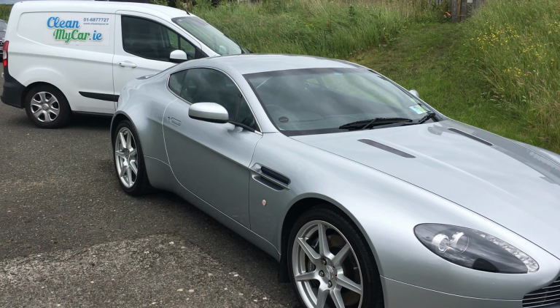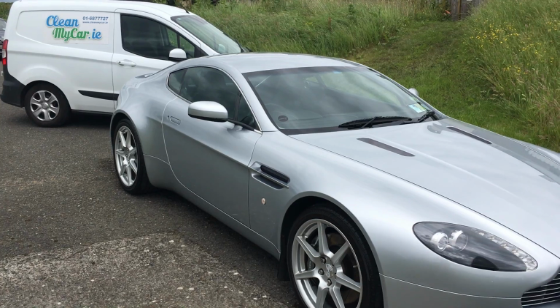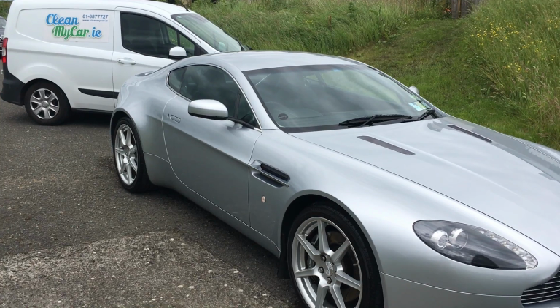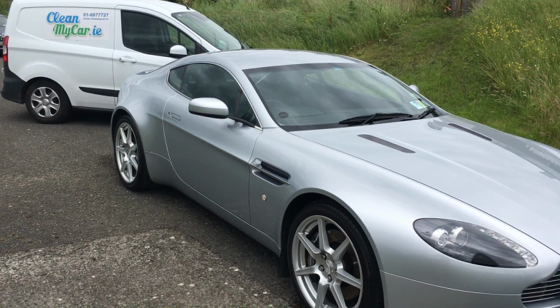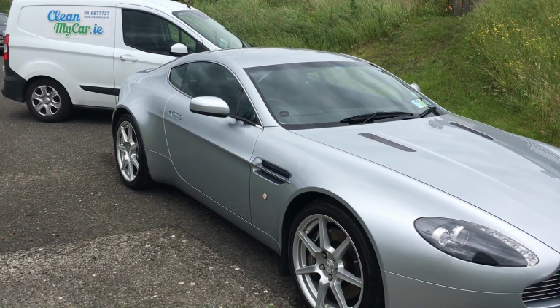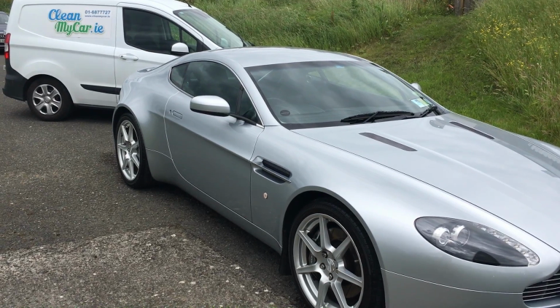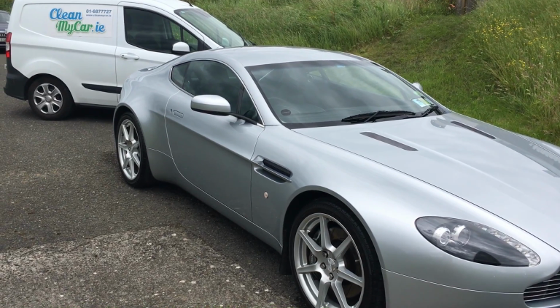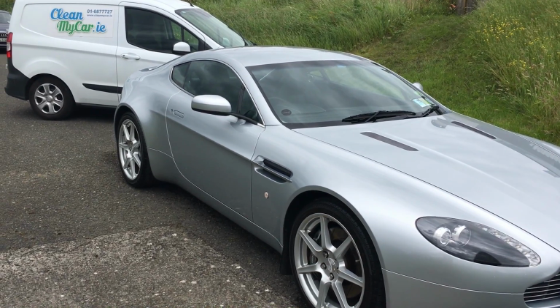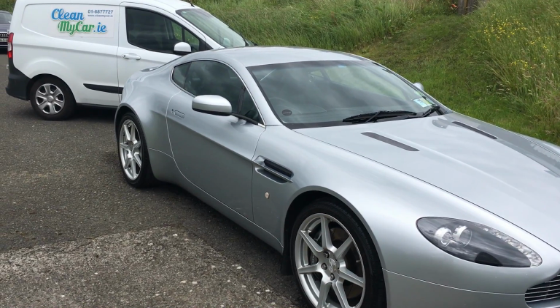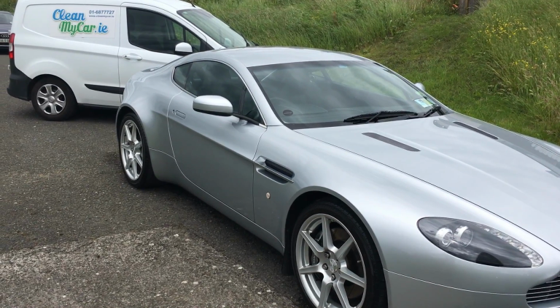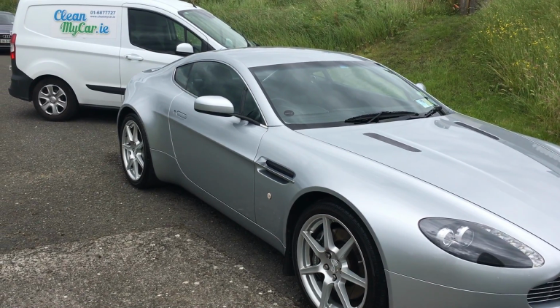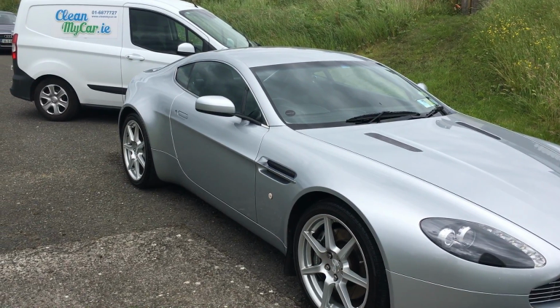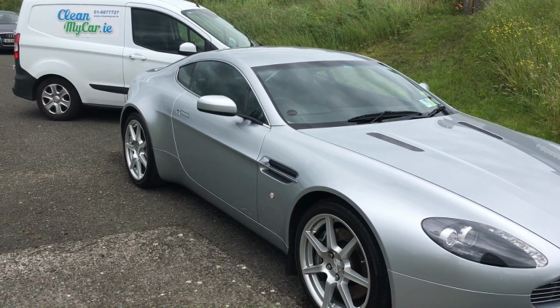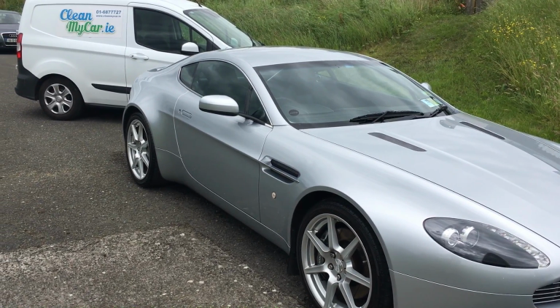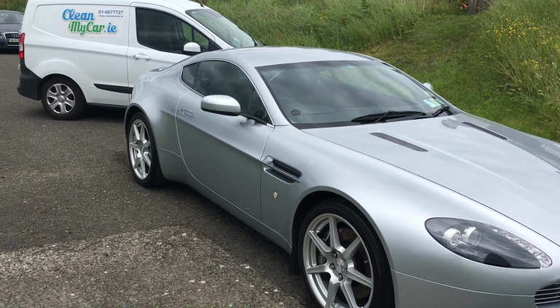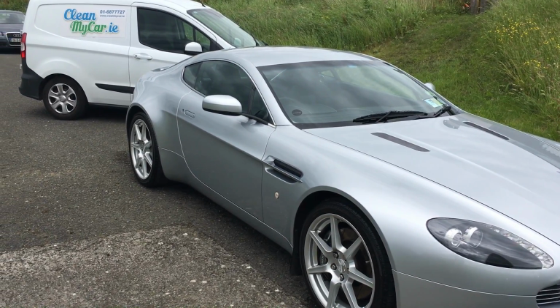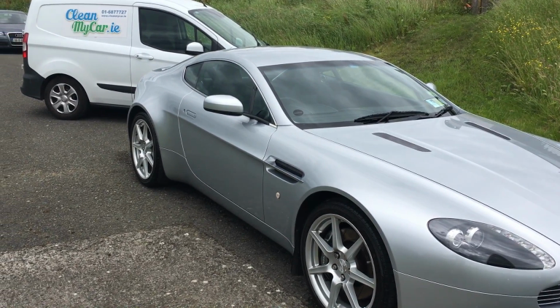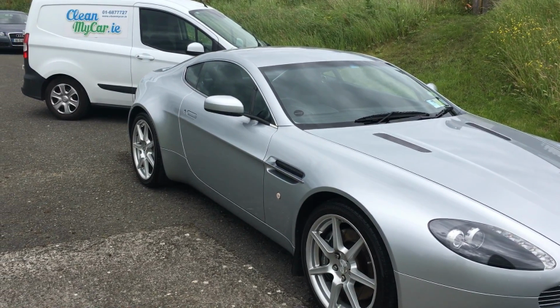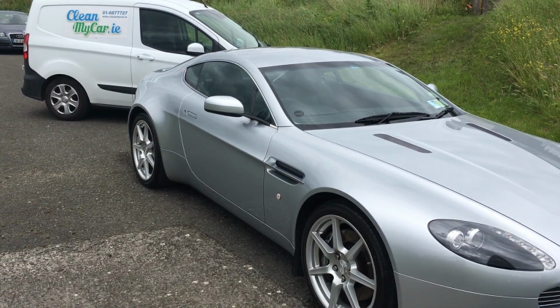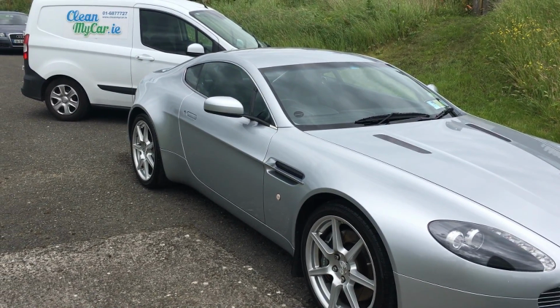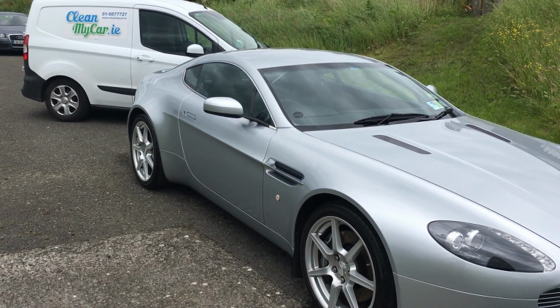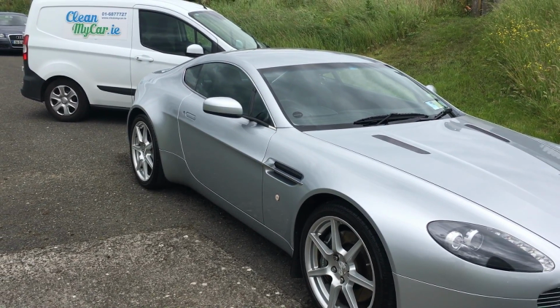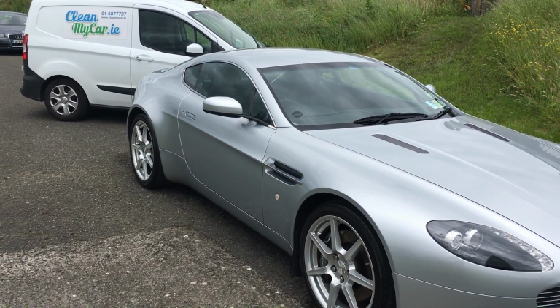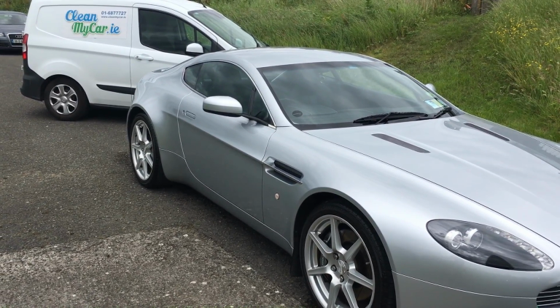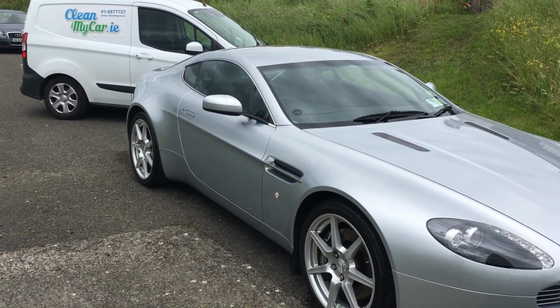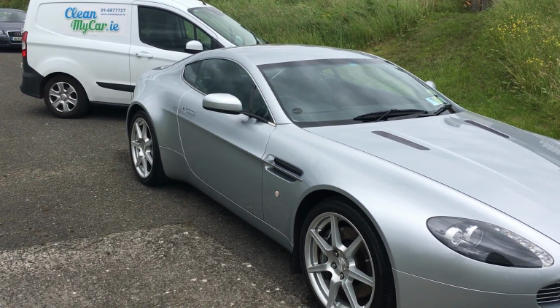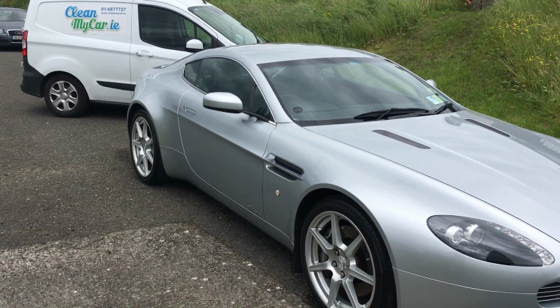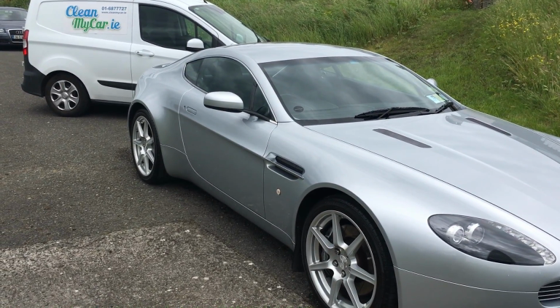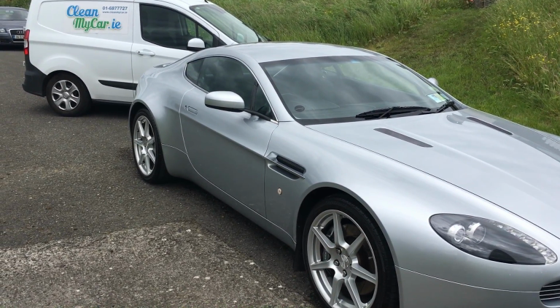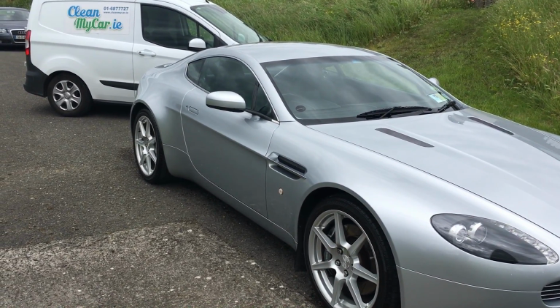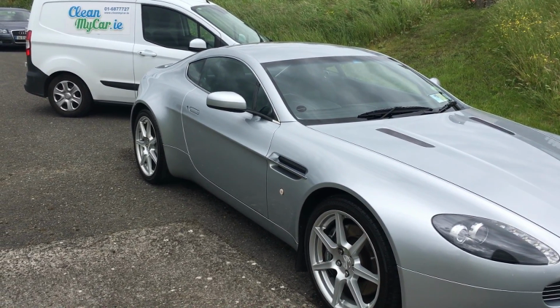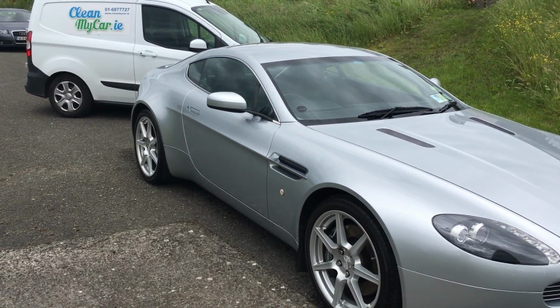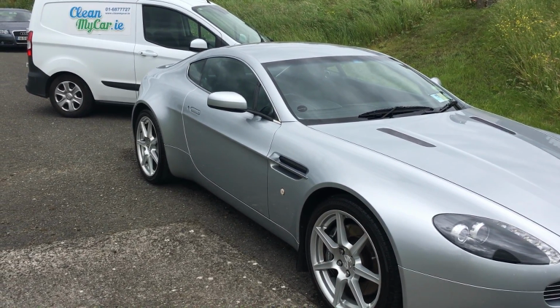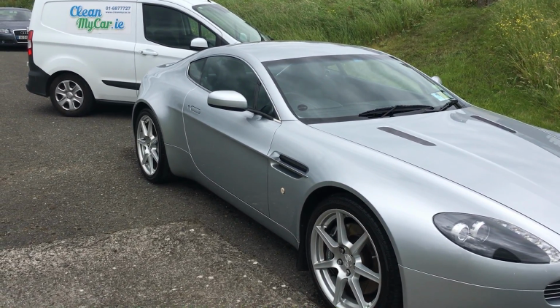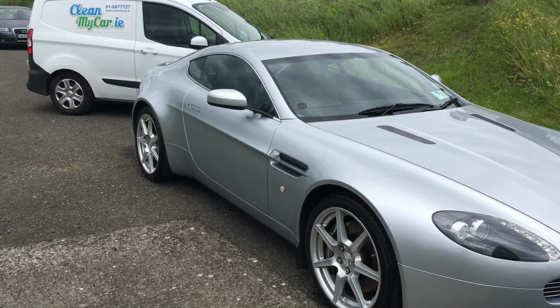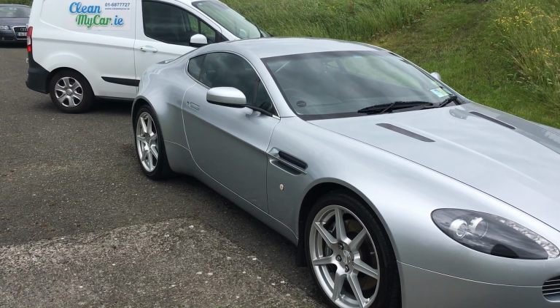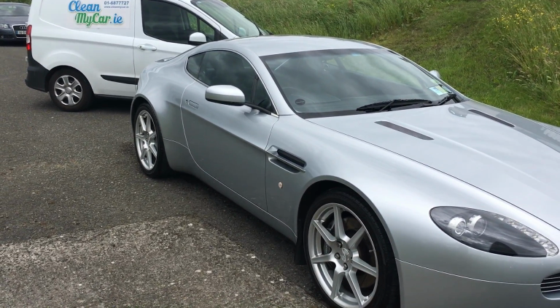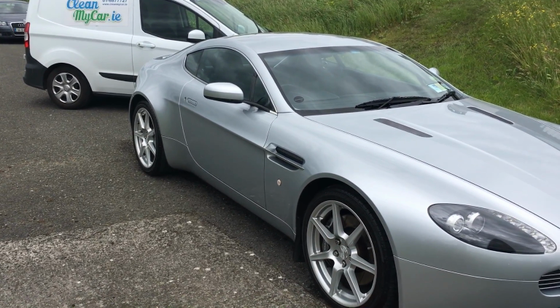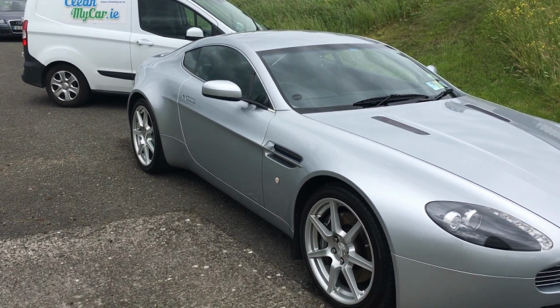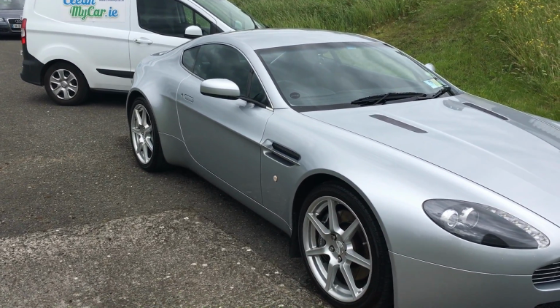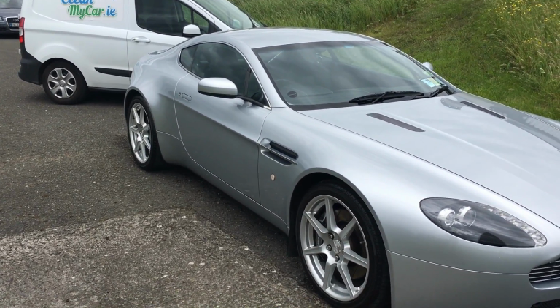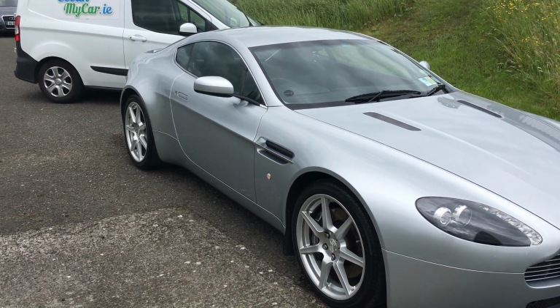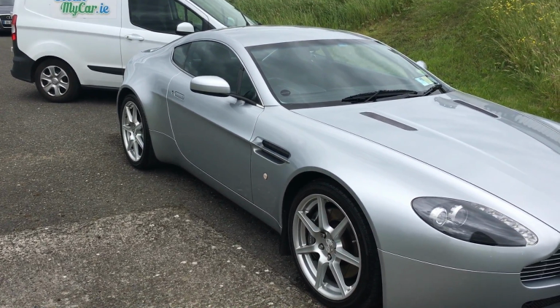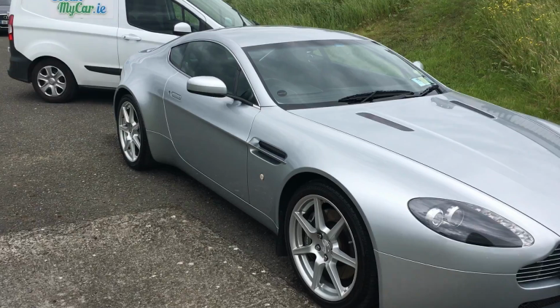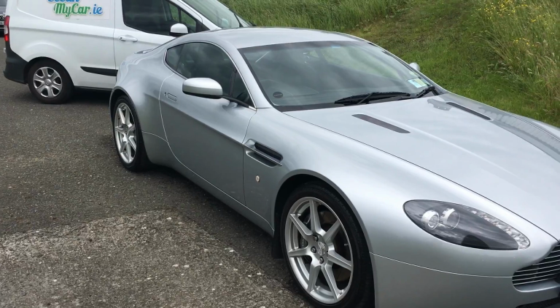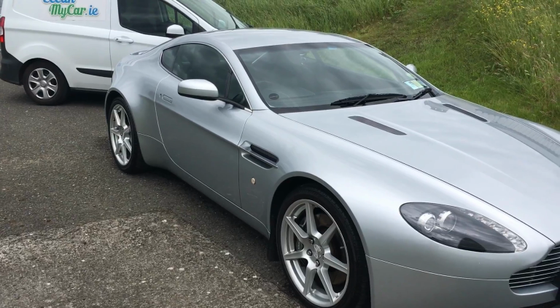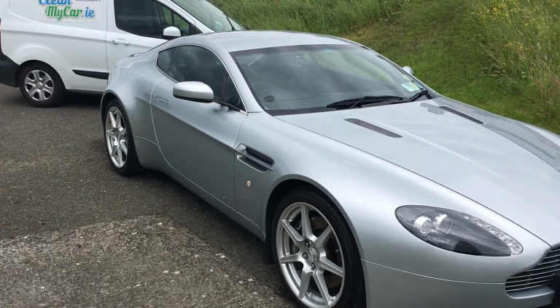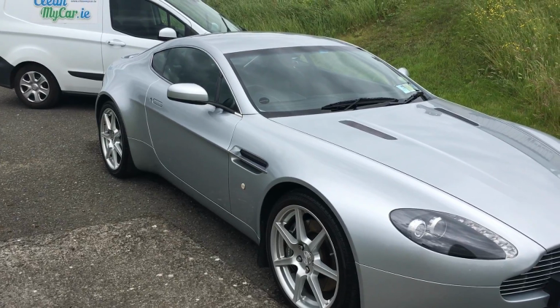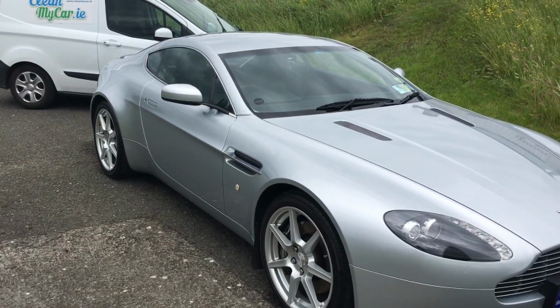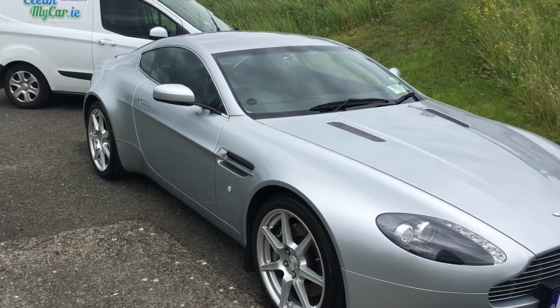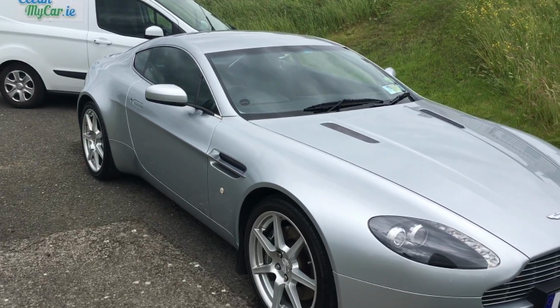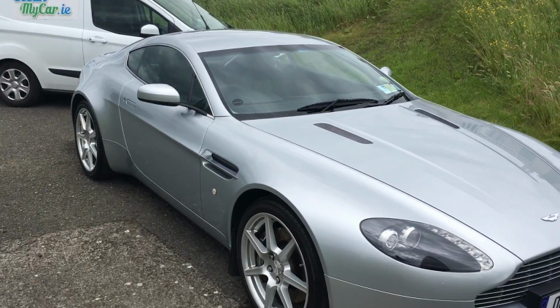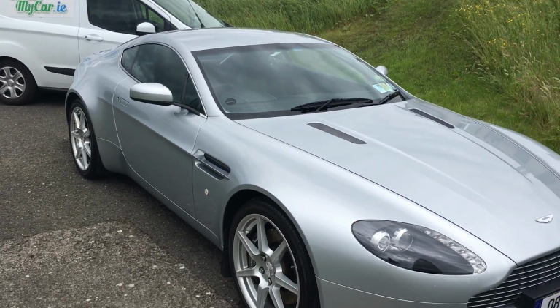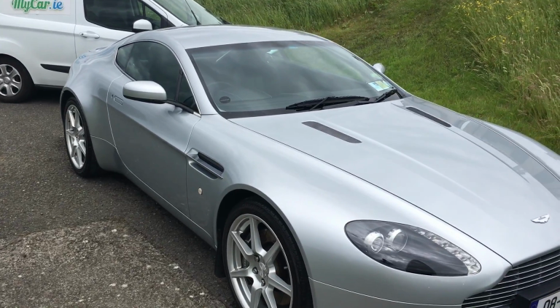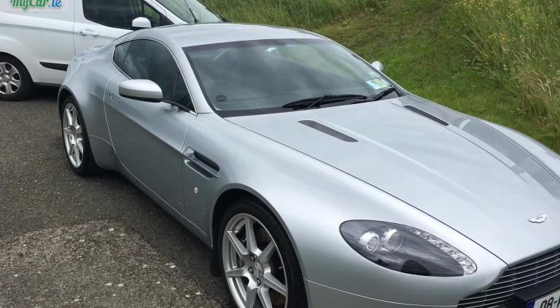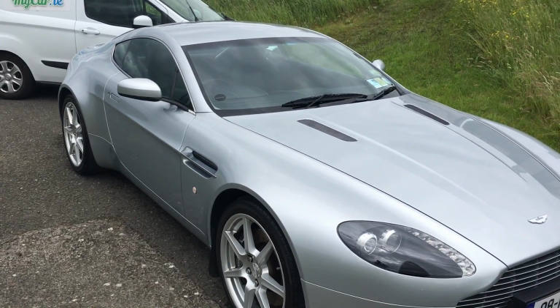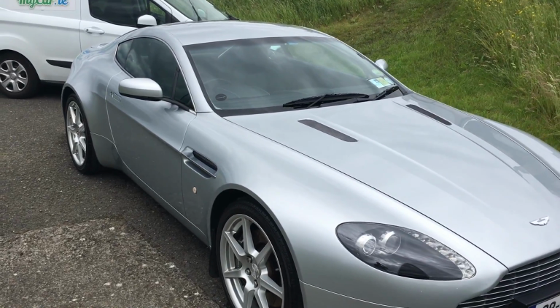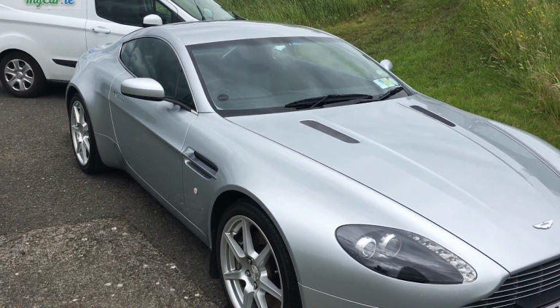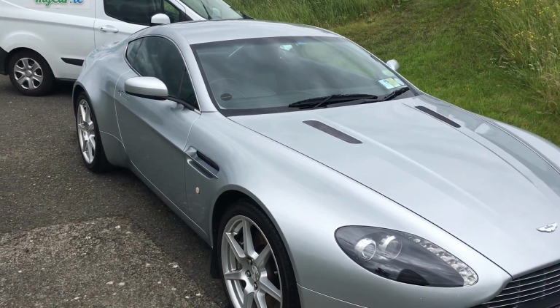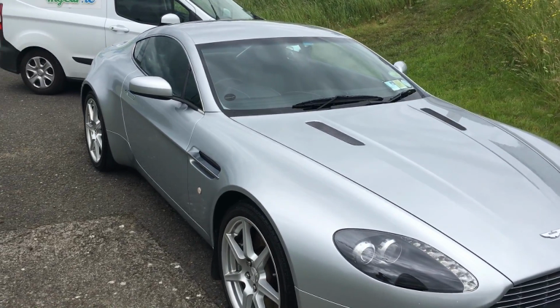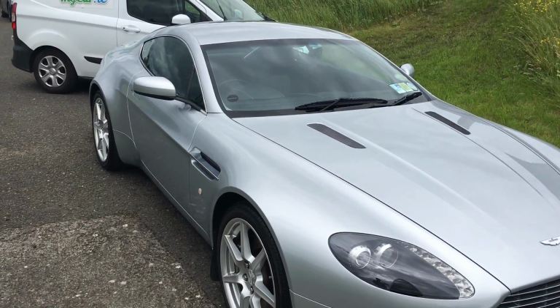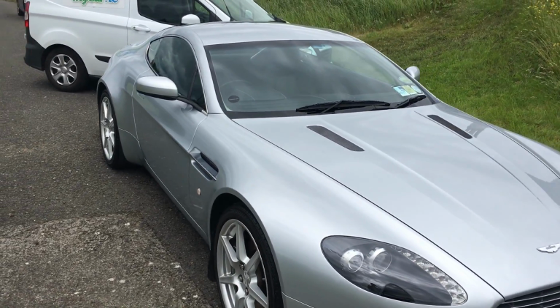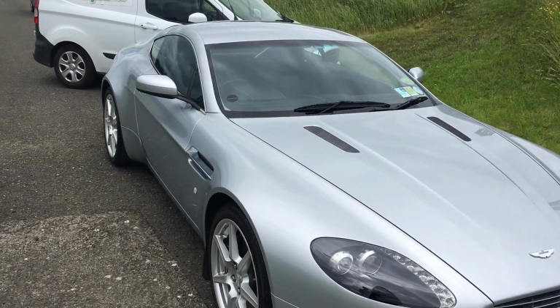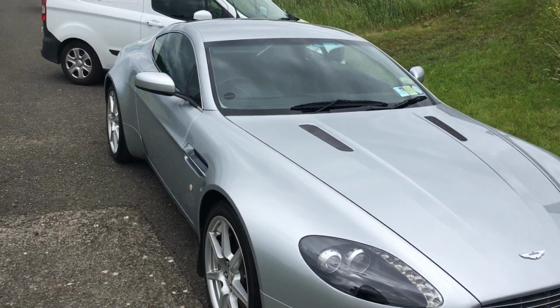Hi there, it's Carl here from CleanMyCar.ie. We have just finished a rejuvenation detail on this beautiful 2008 Aston Martin Vantage.